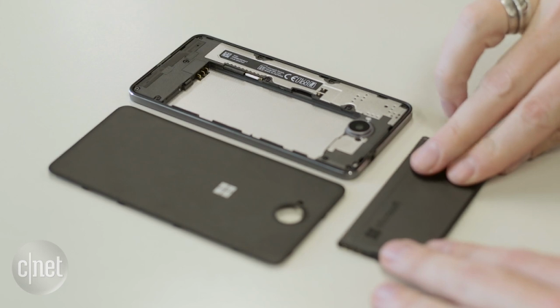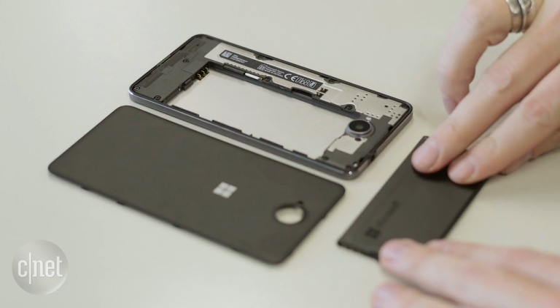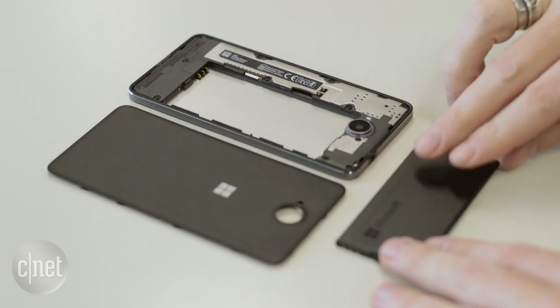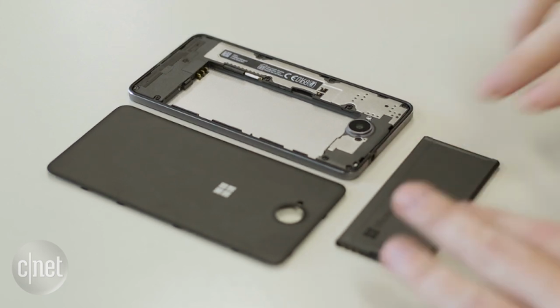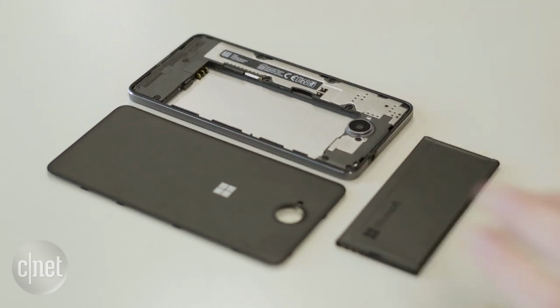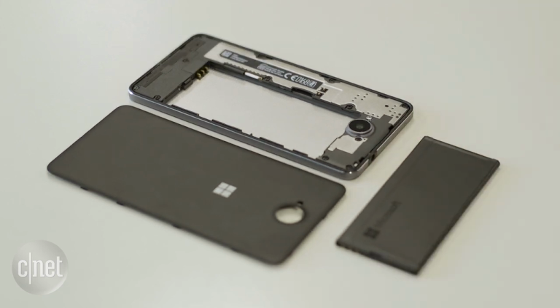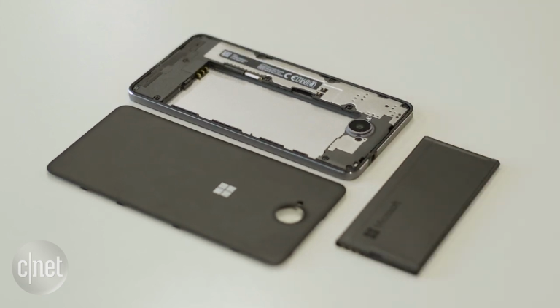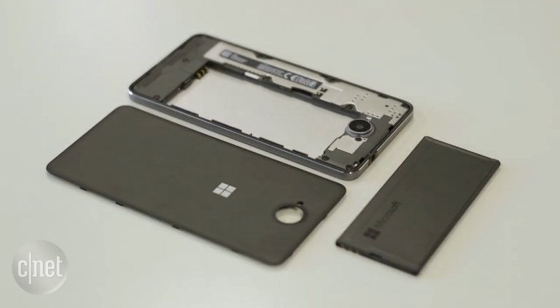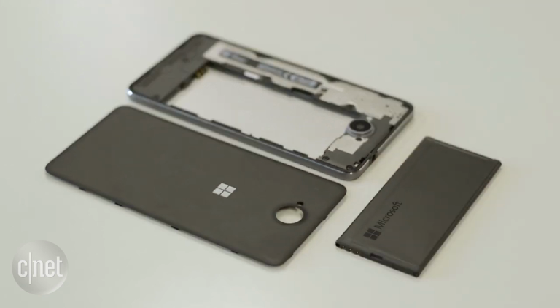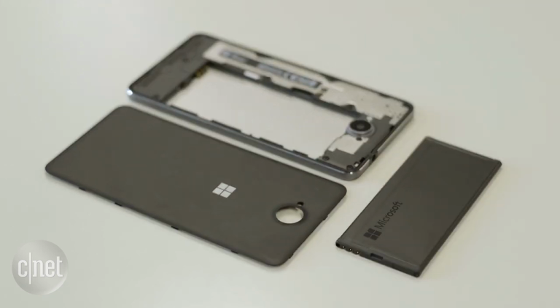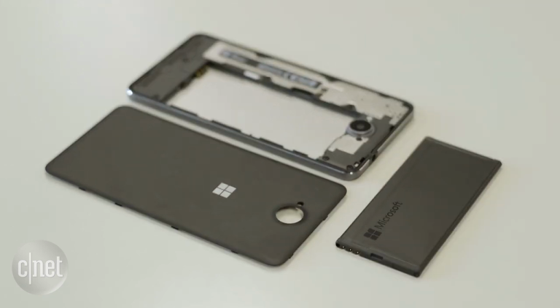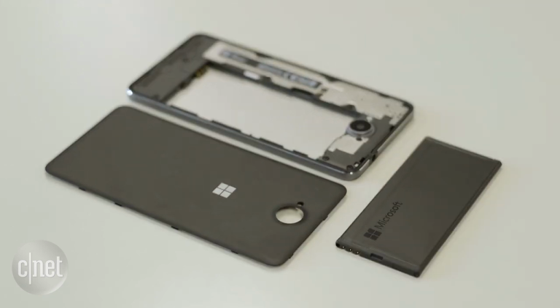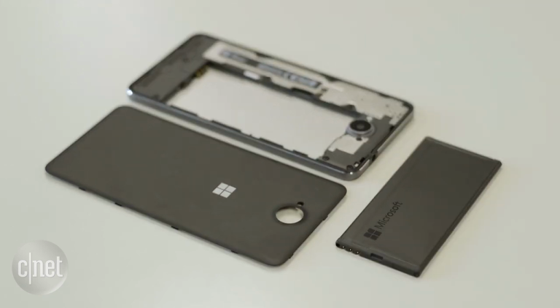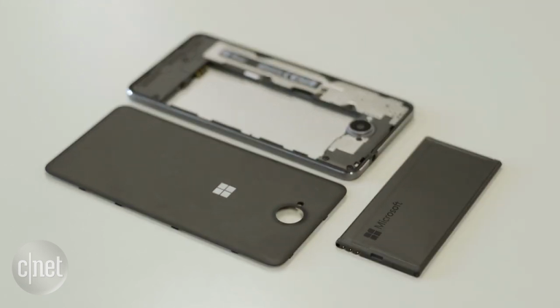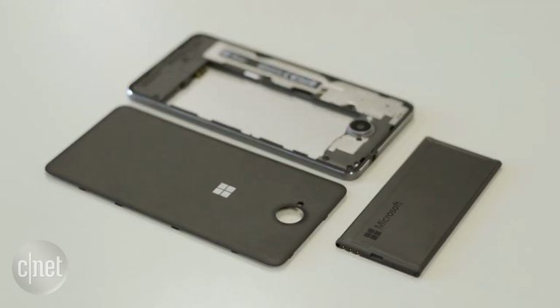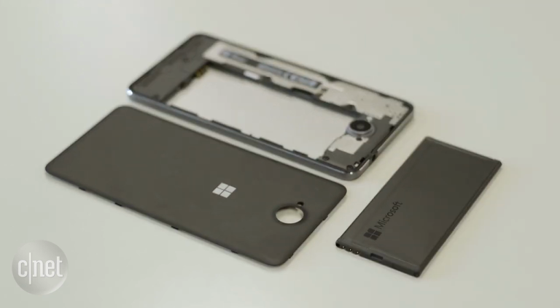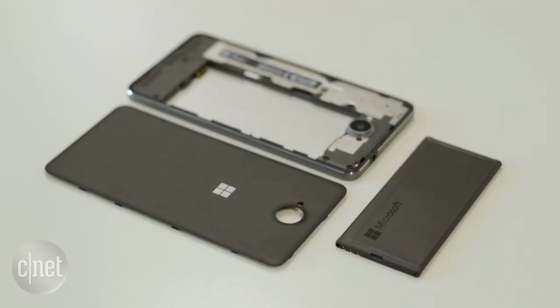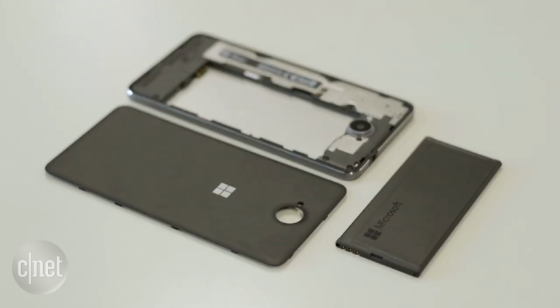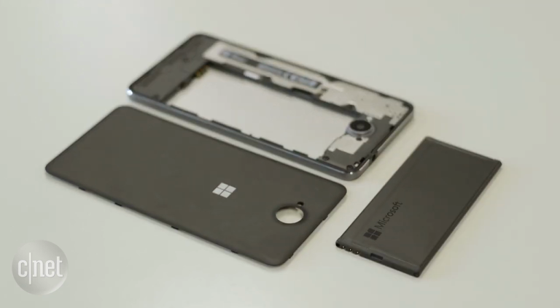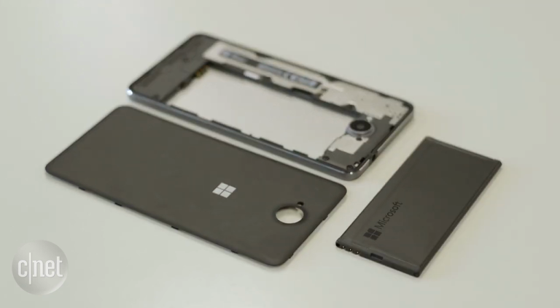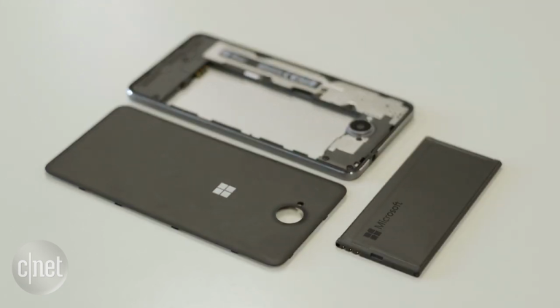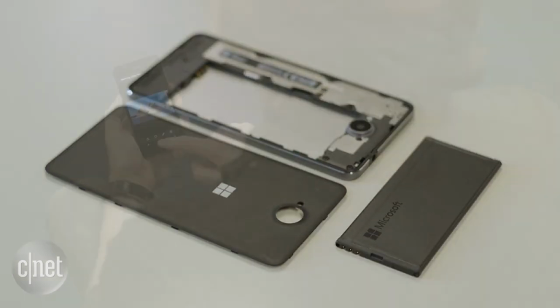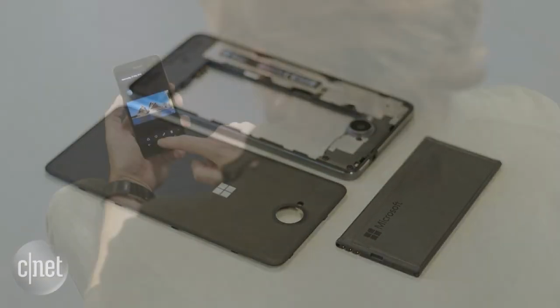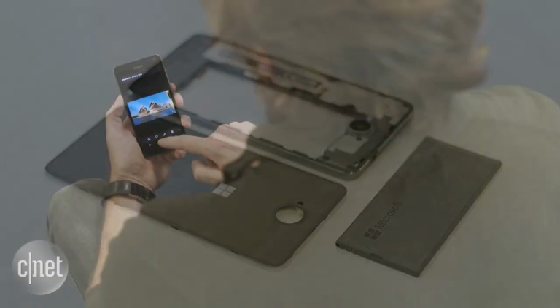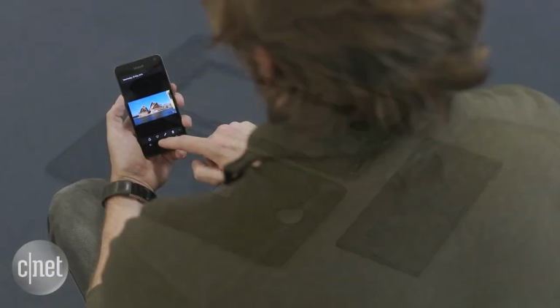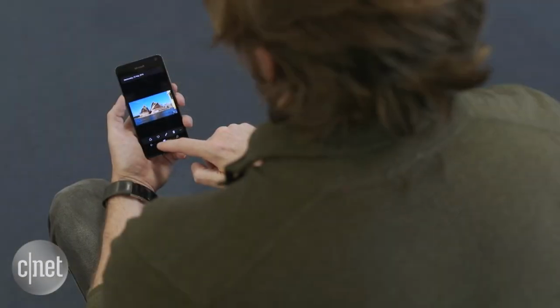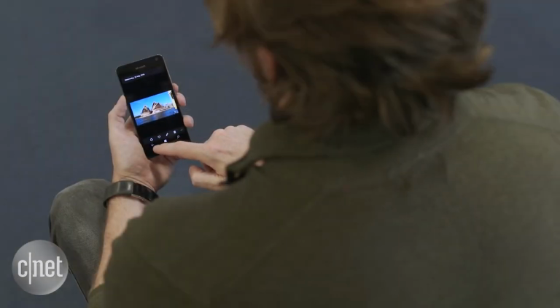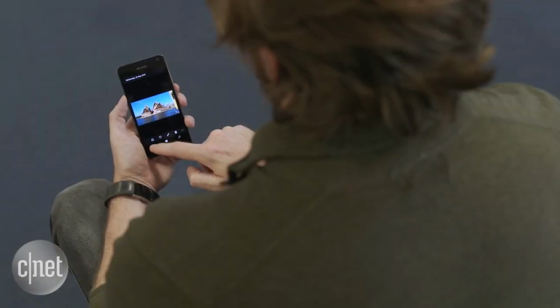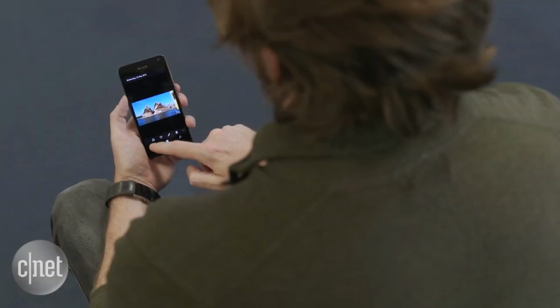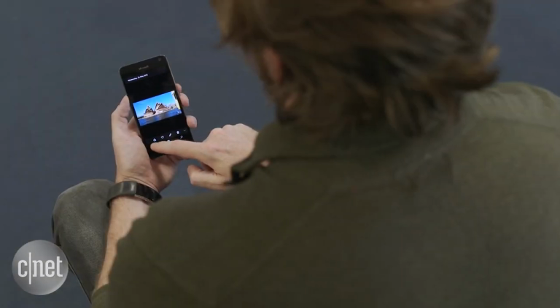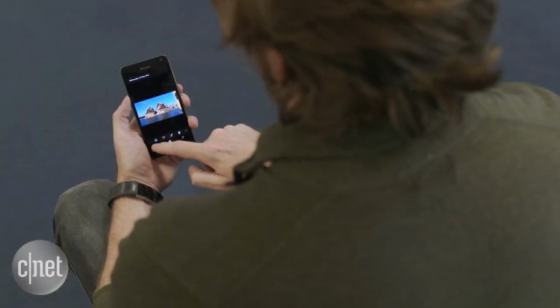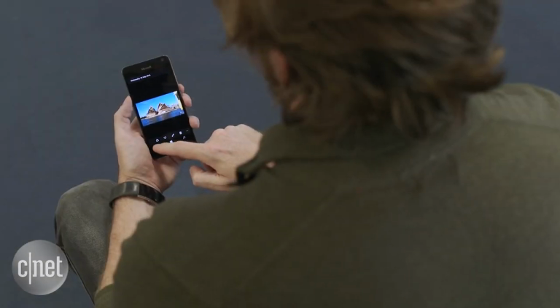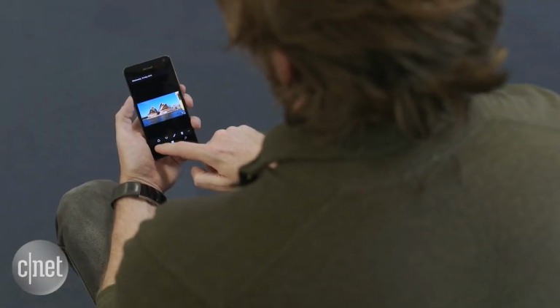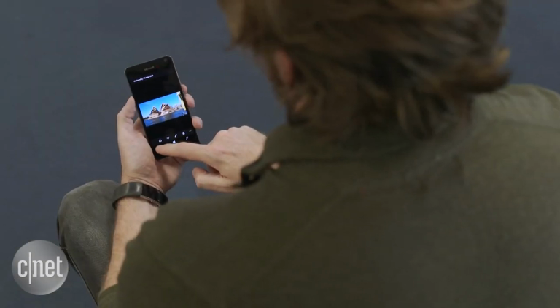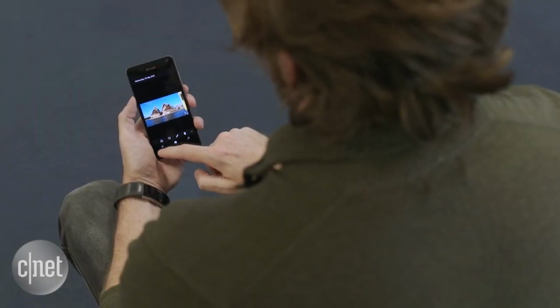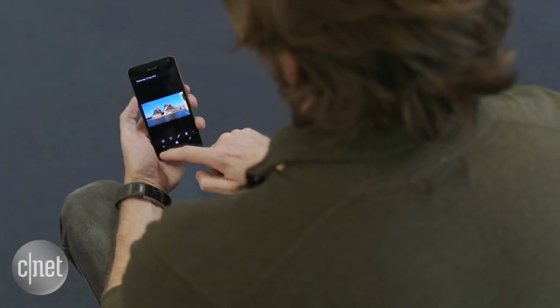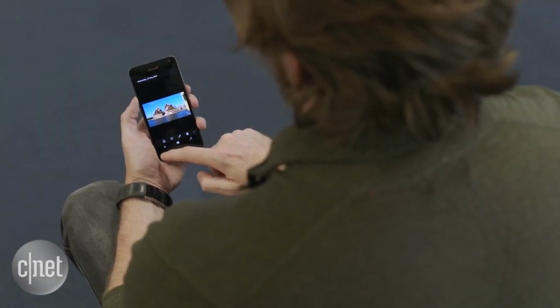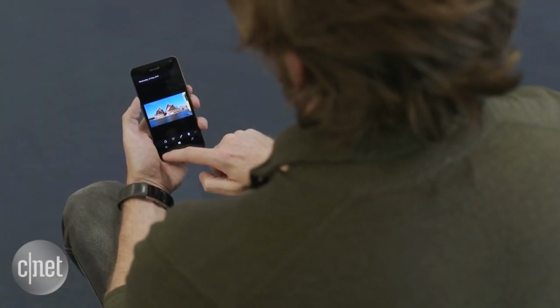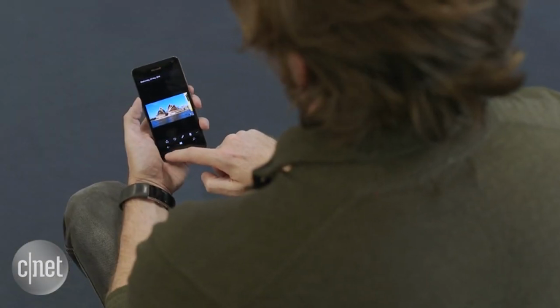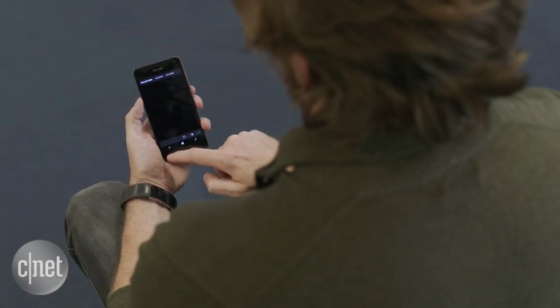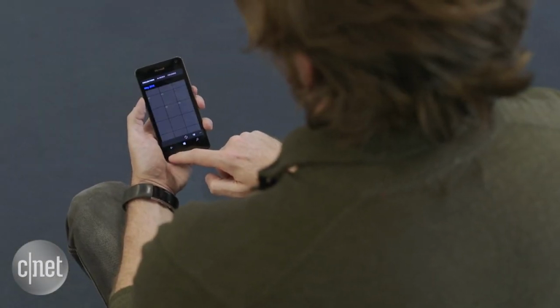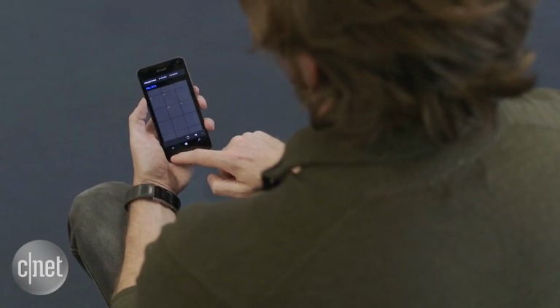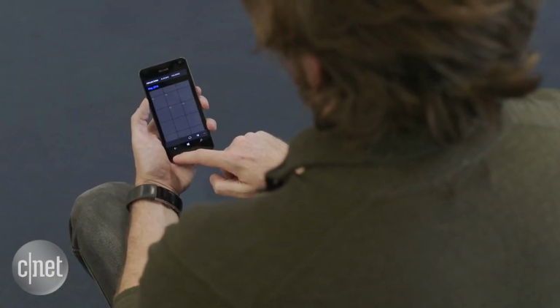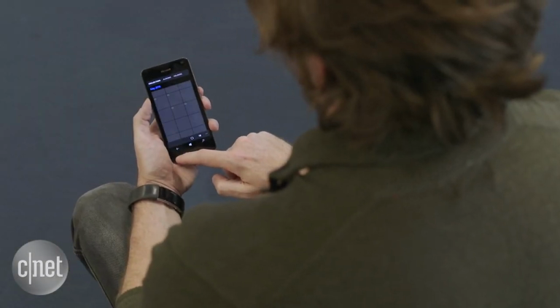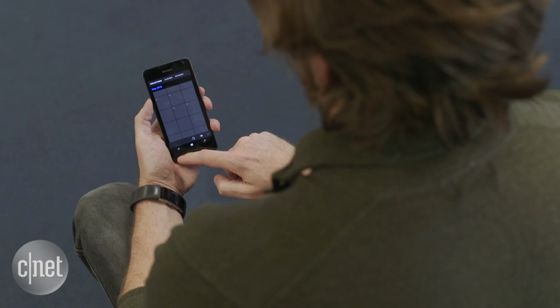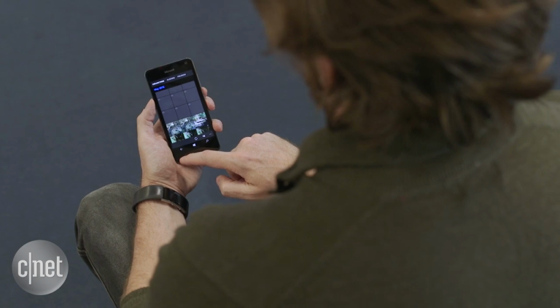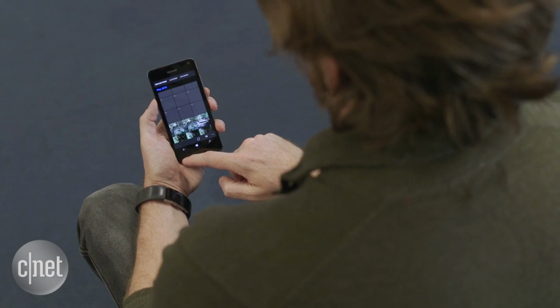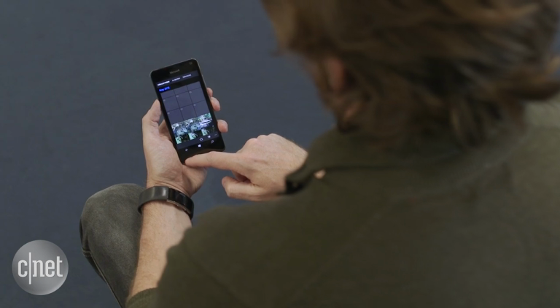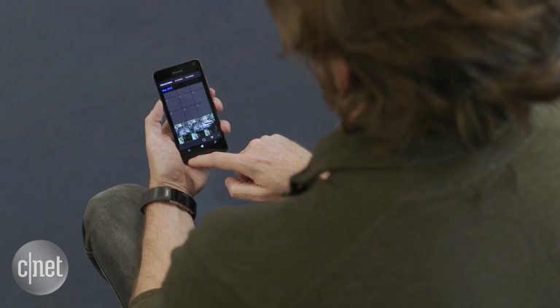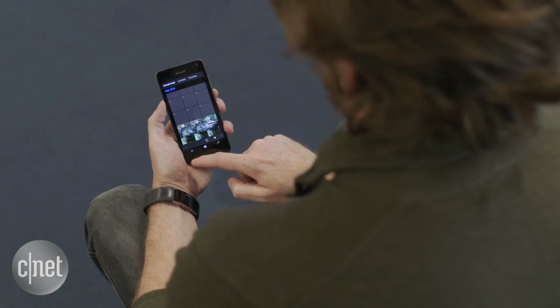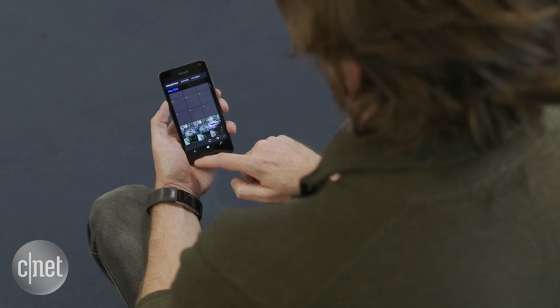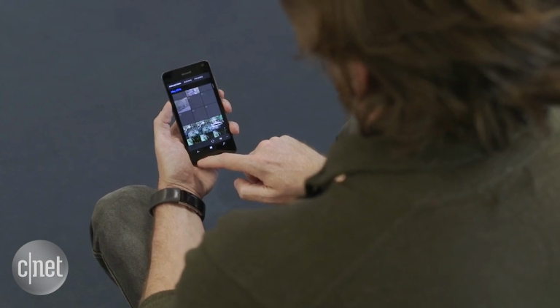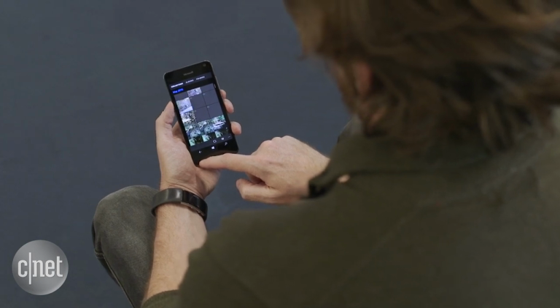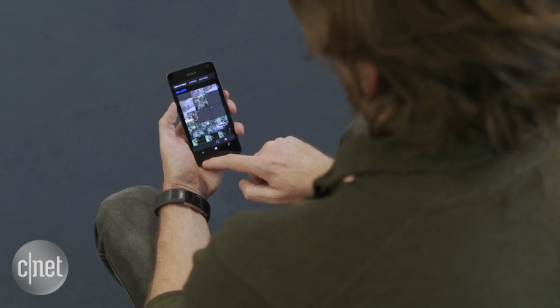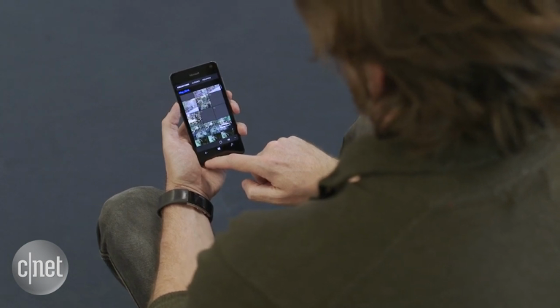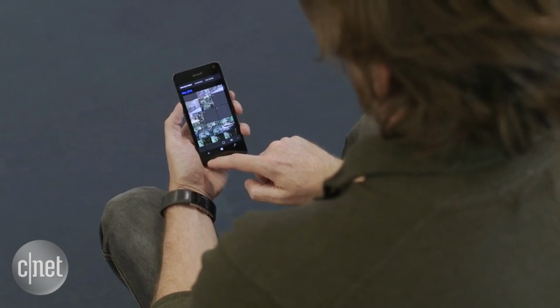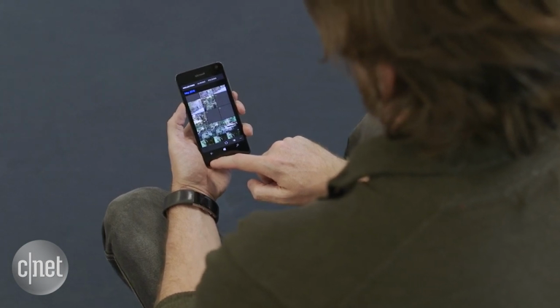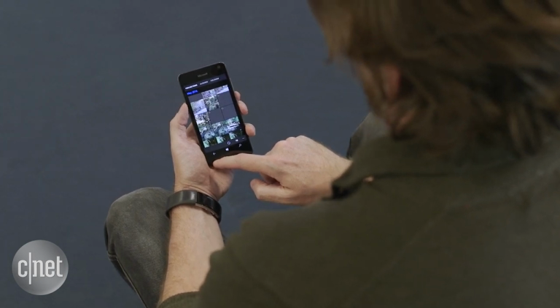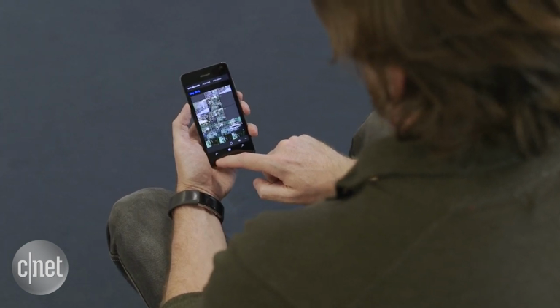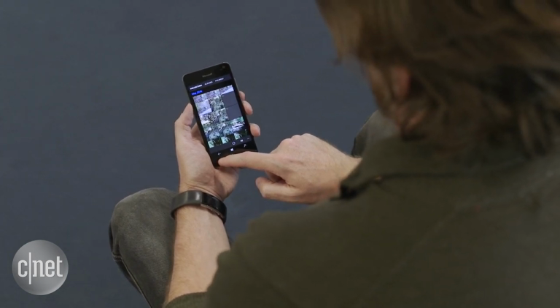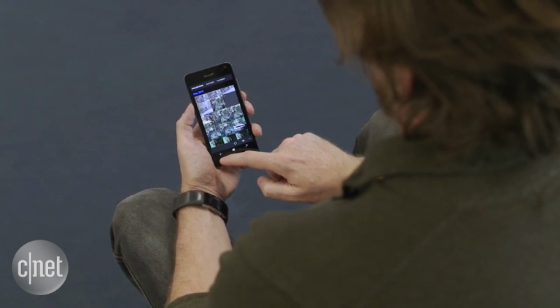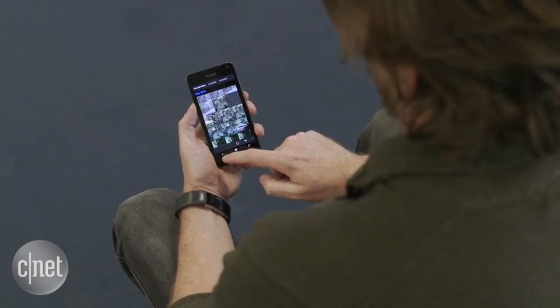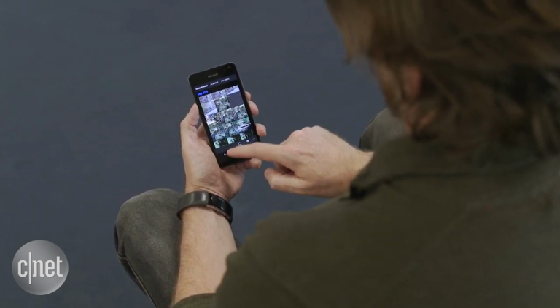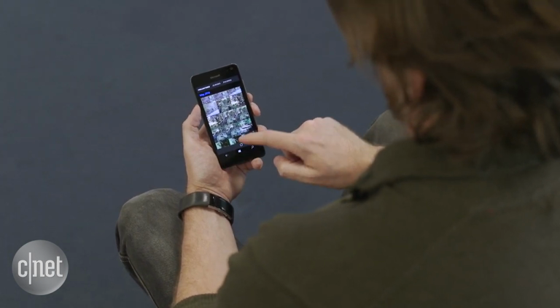While it underperformed in our battery tests, in real-world use it's actually pretty resilient, lasting over a day with moderate phone use.